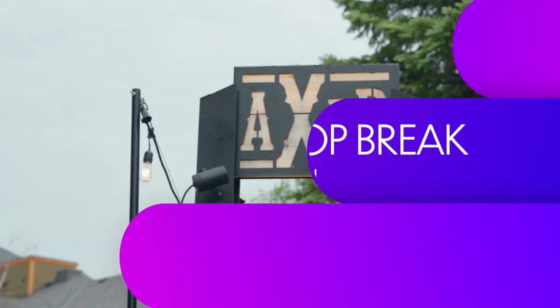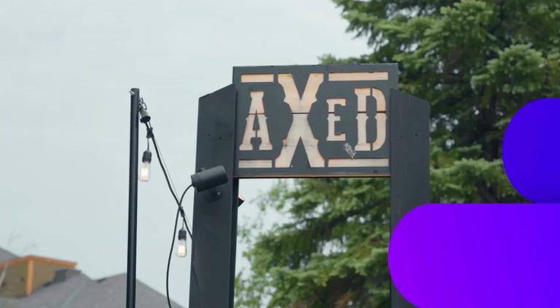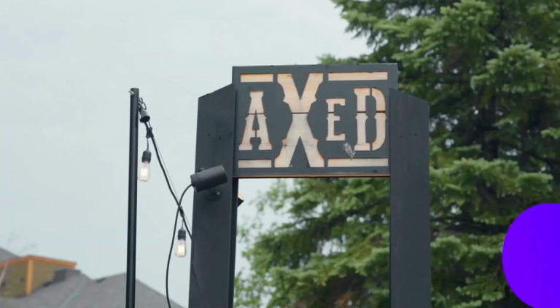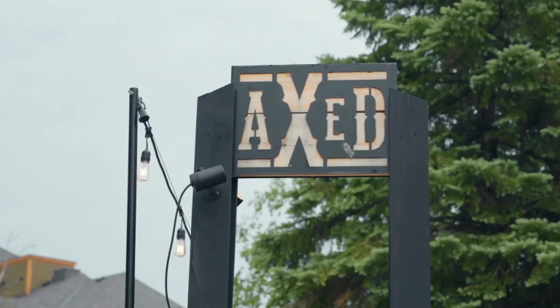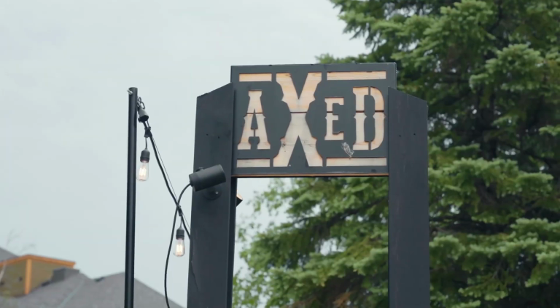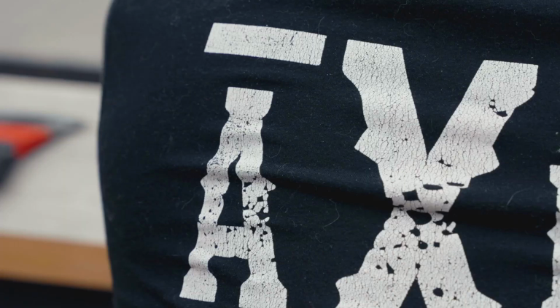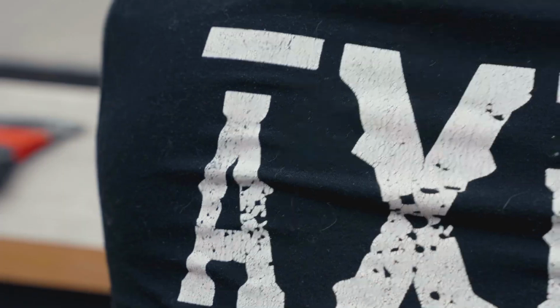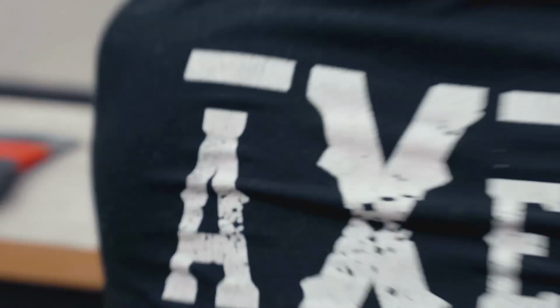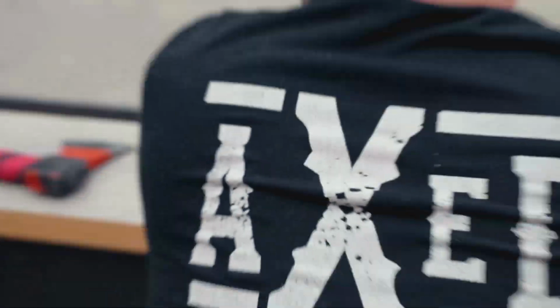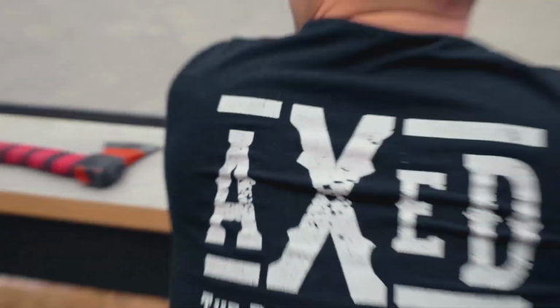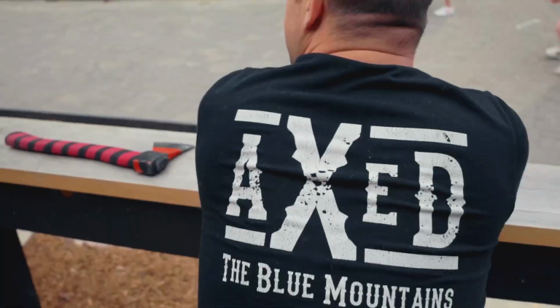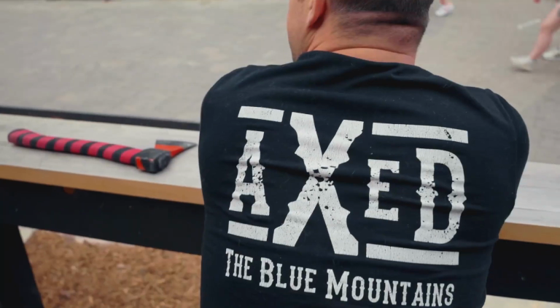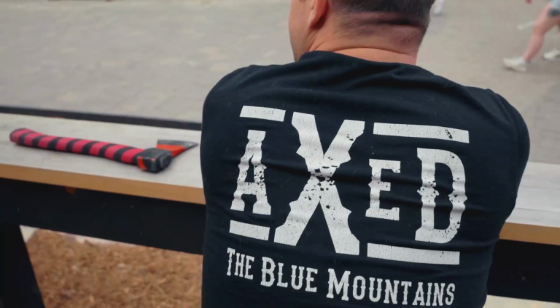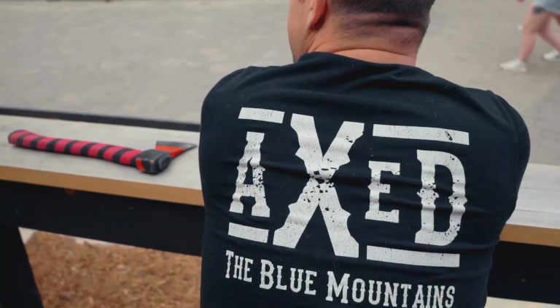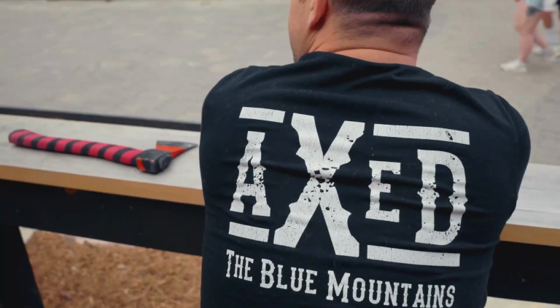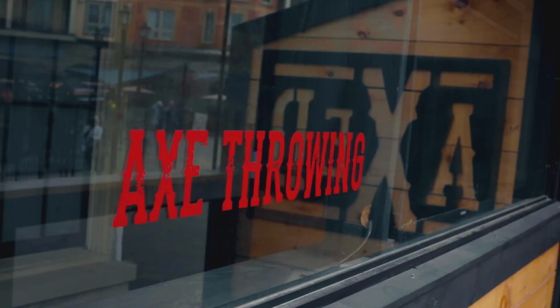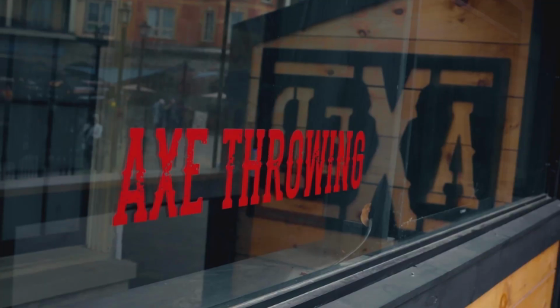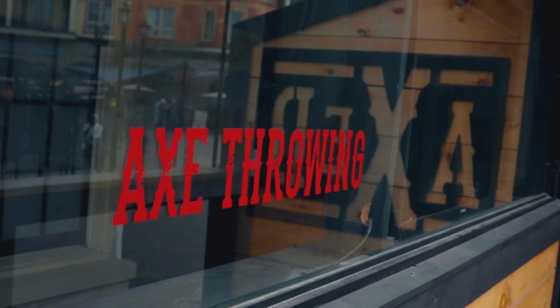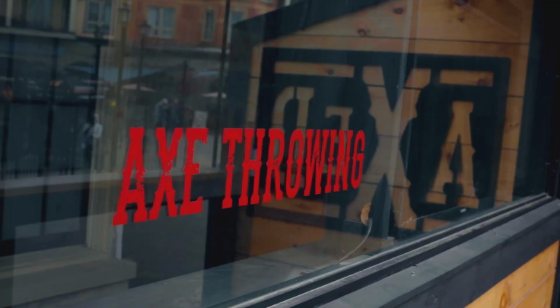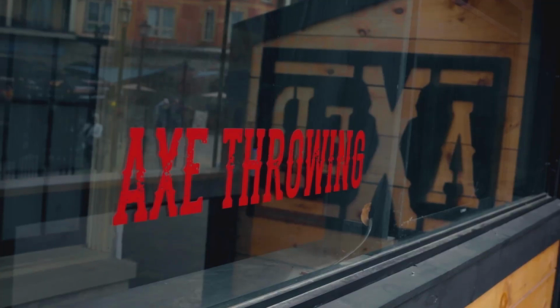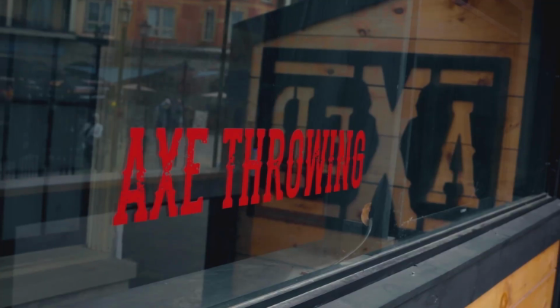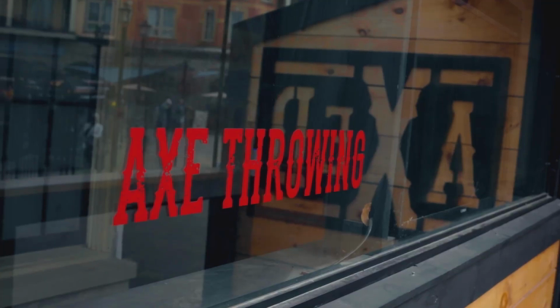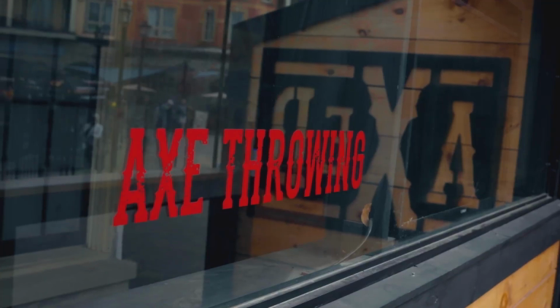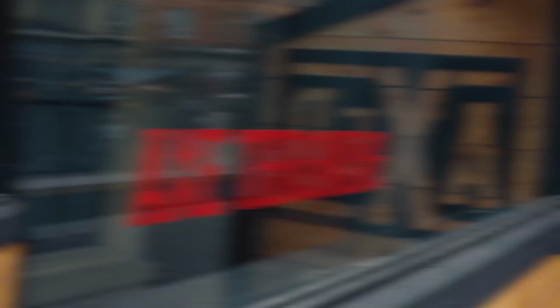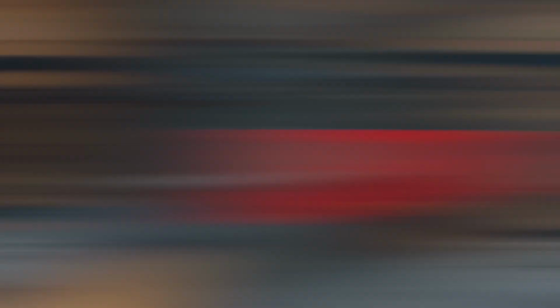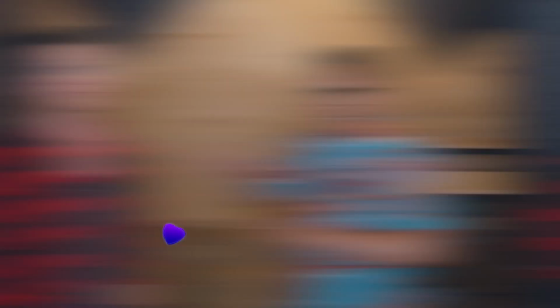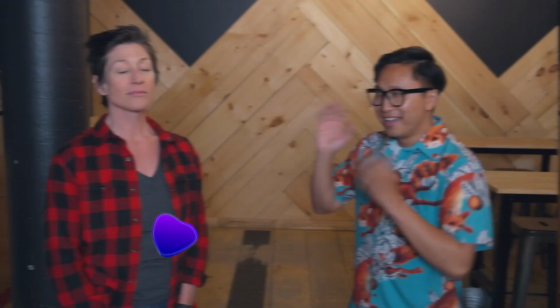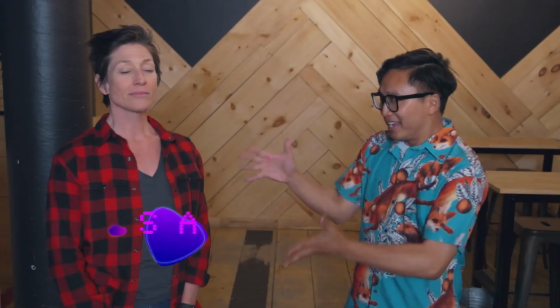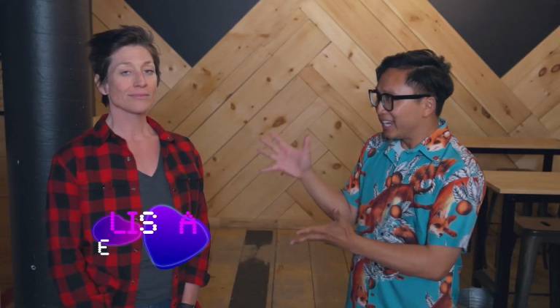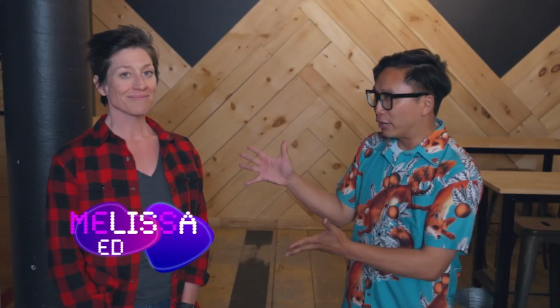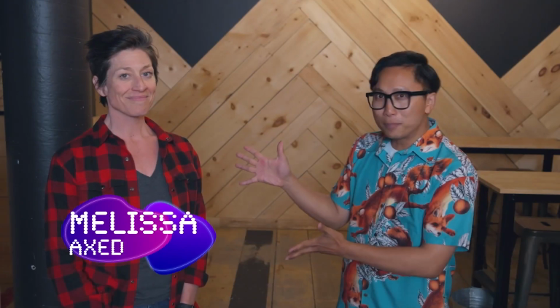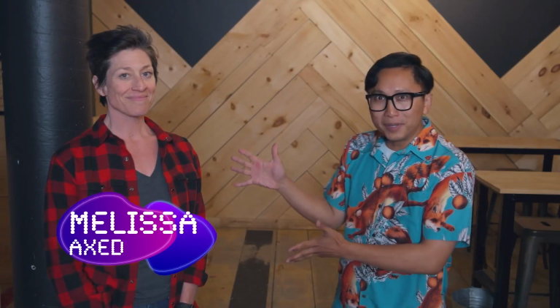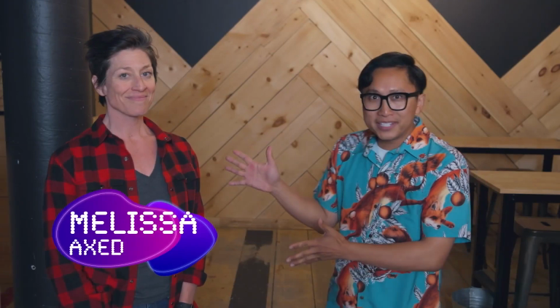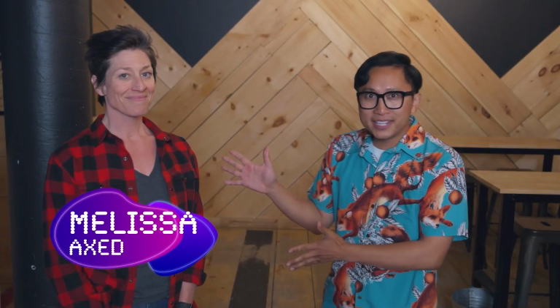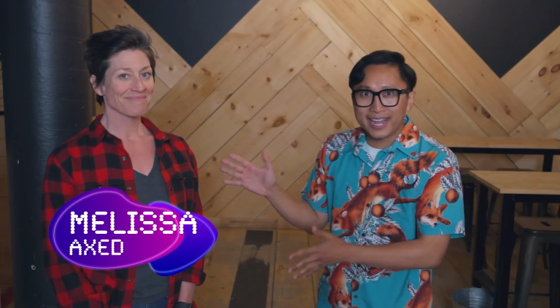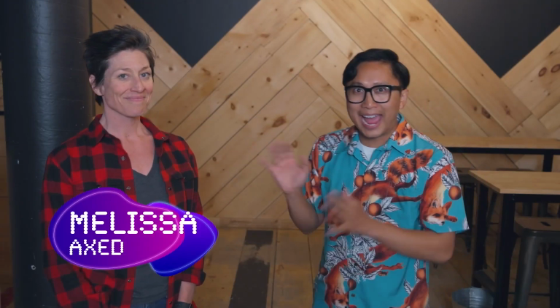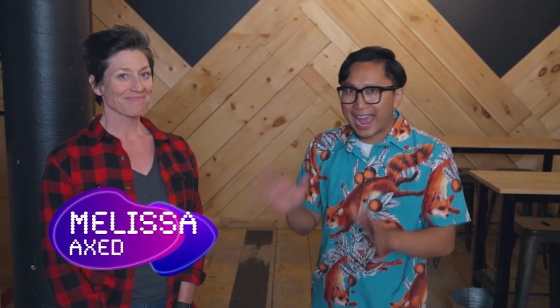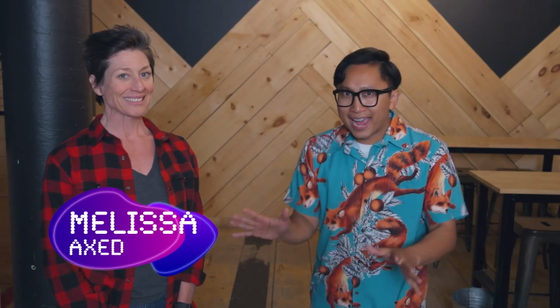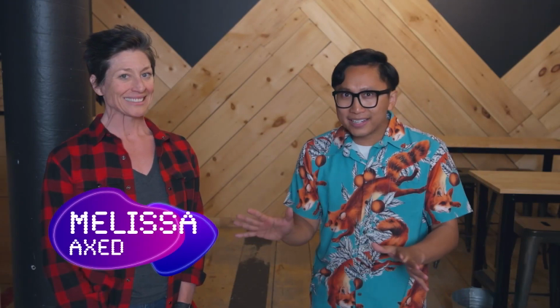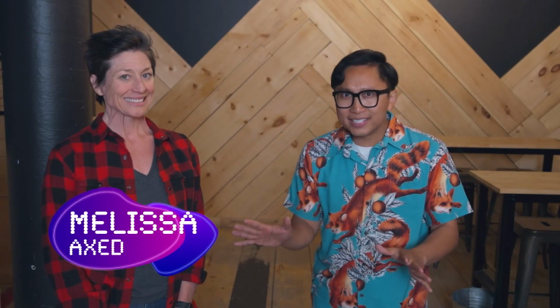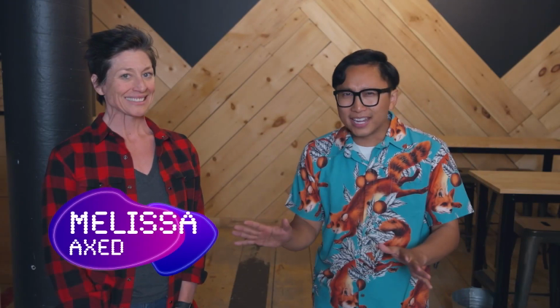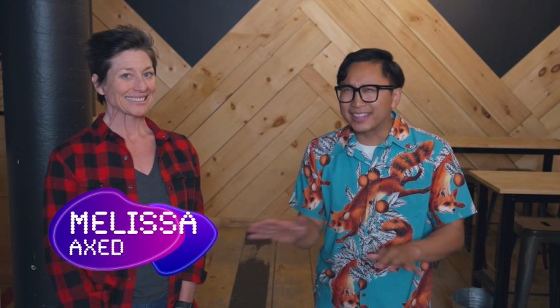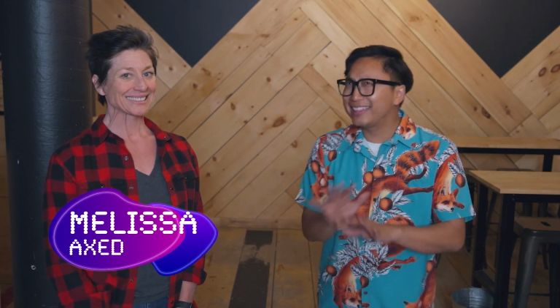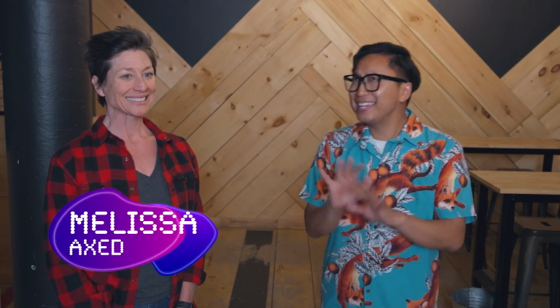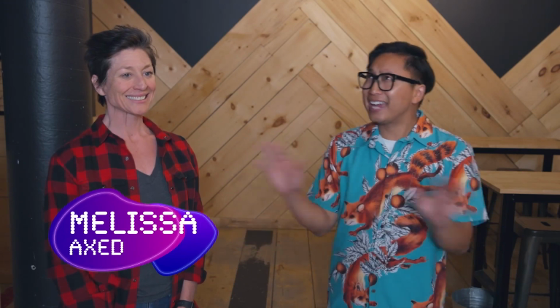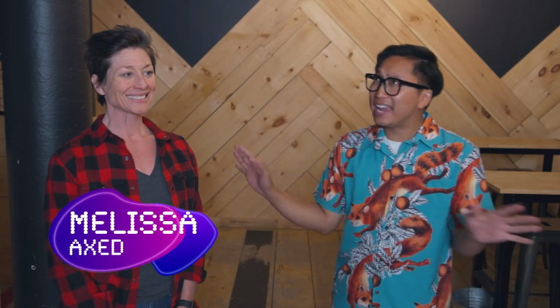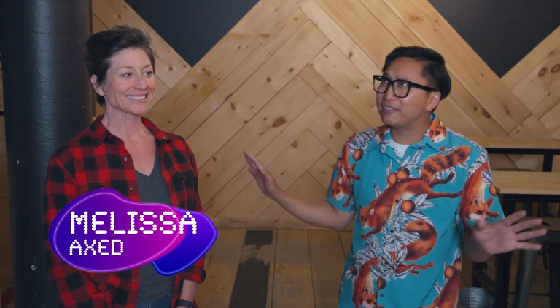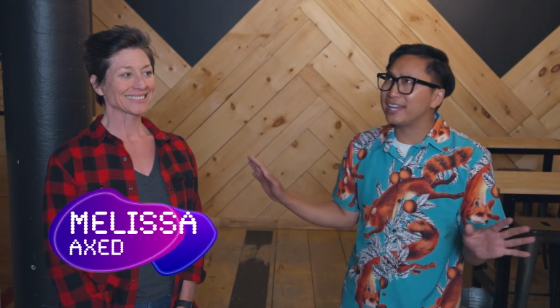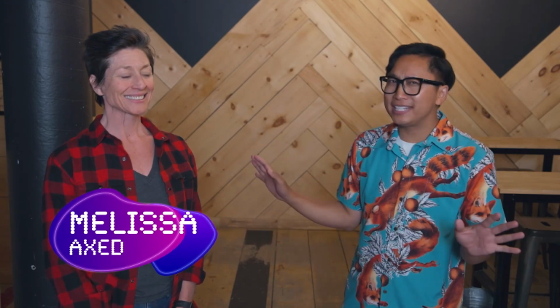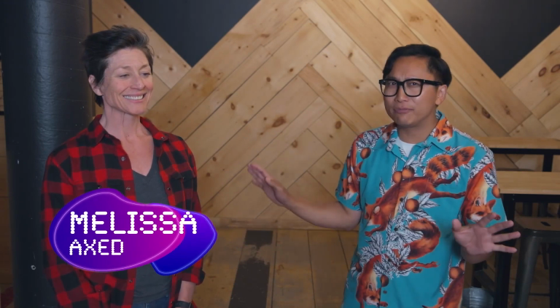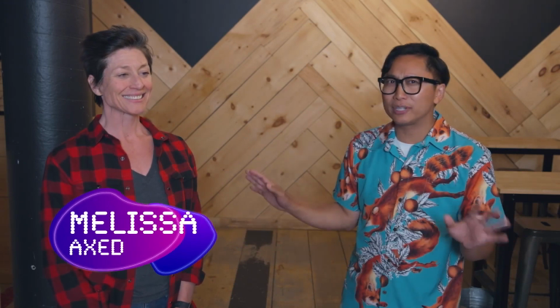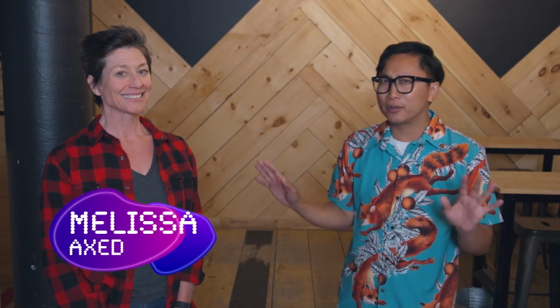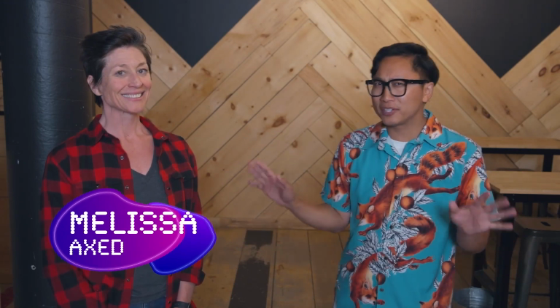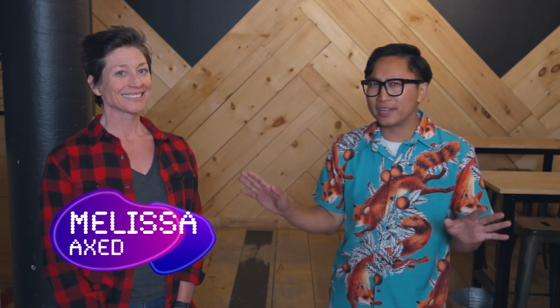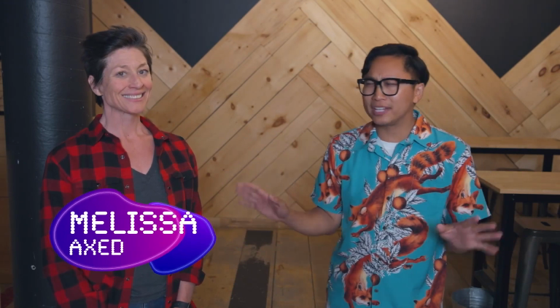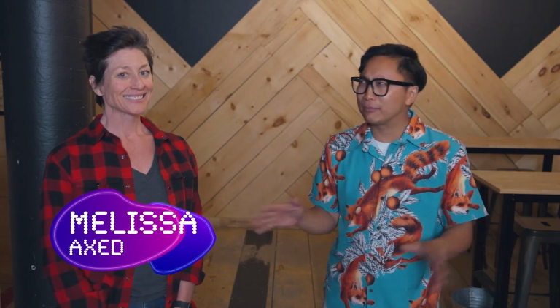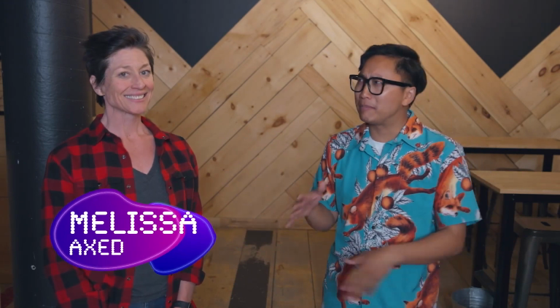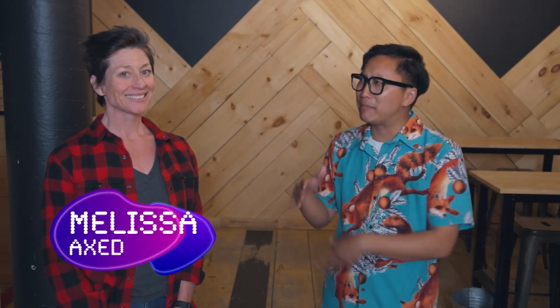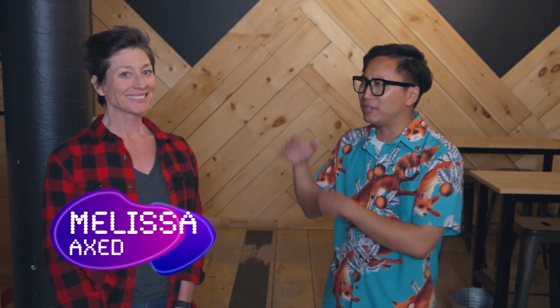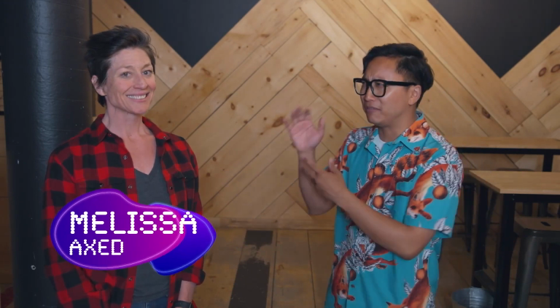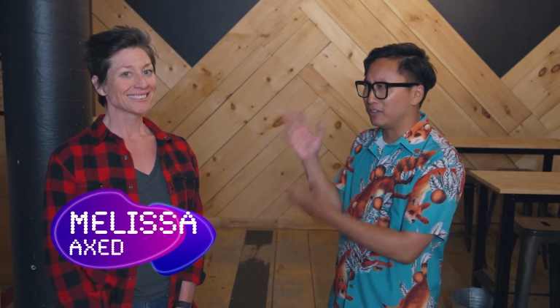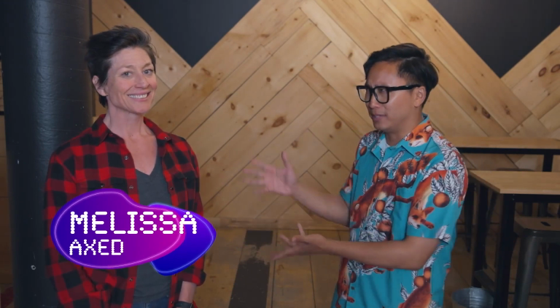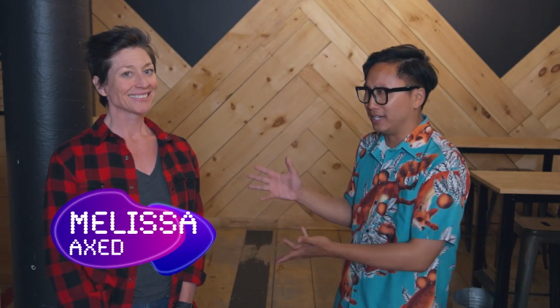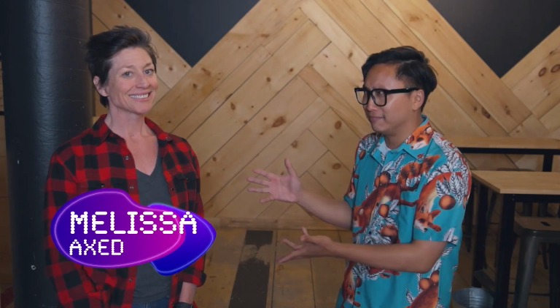Fun for all ages — I'm headed to Axed. Here with Melissa at Axed. I think I have an idea of what goes on here, but maybe you can fill me in.